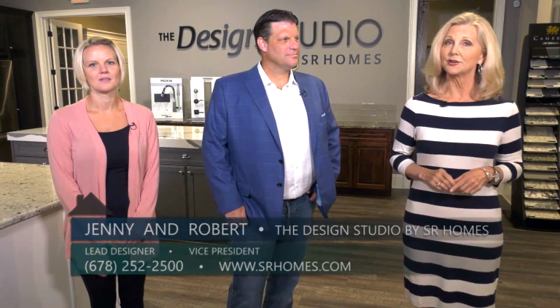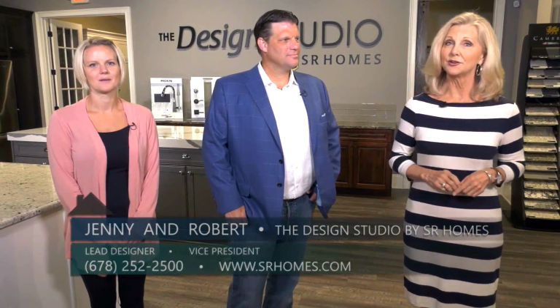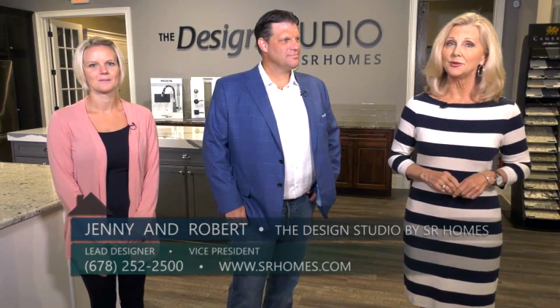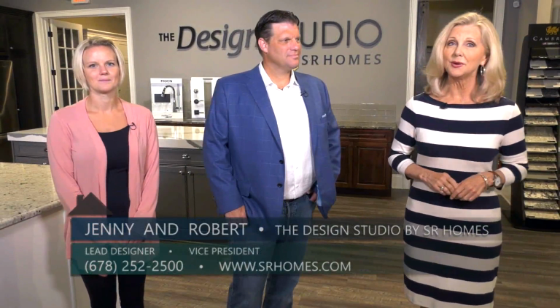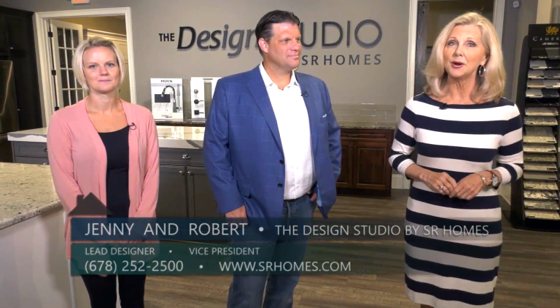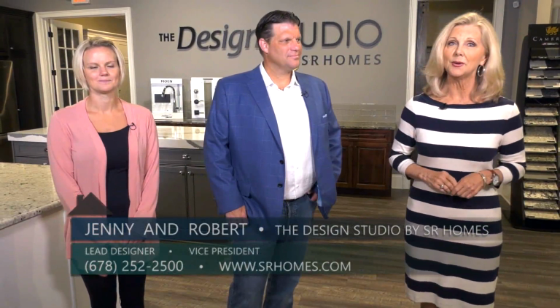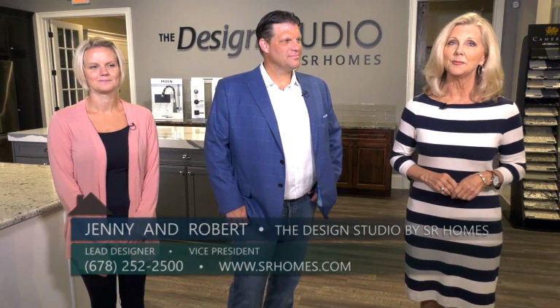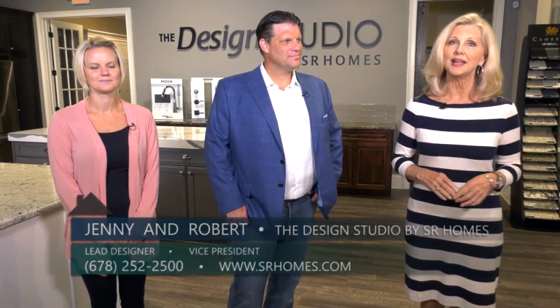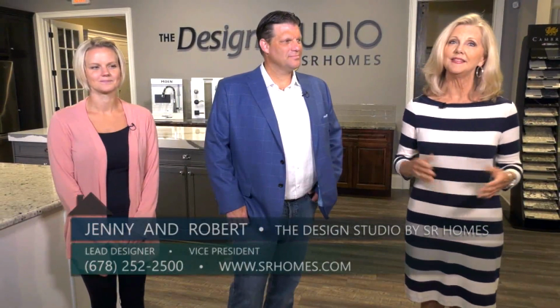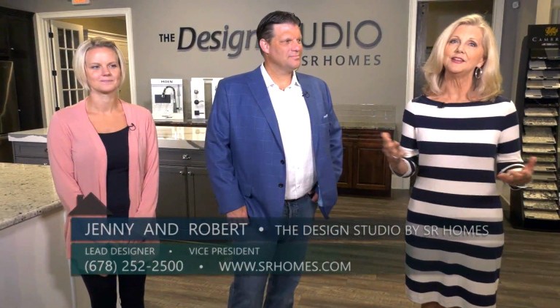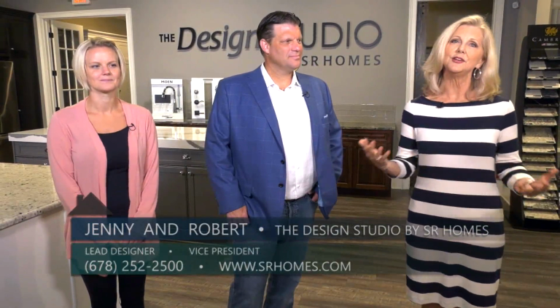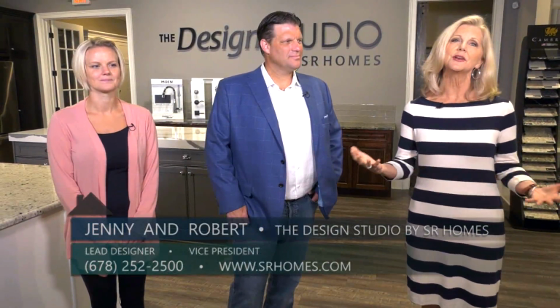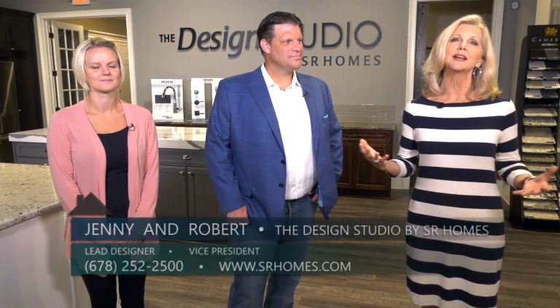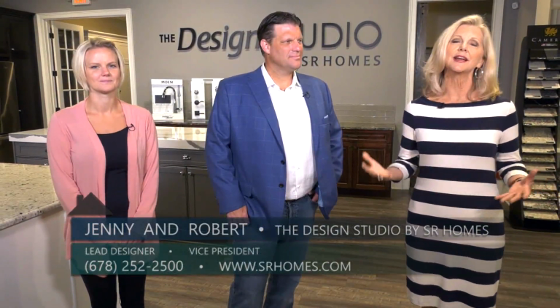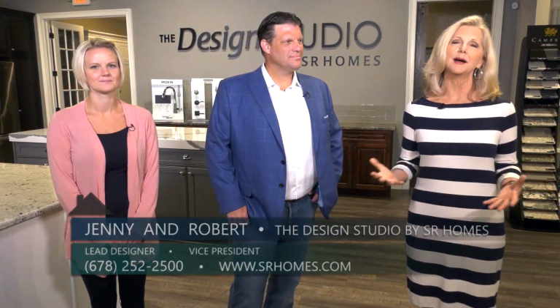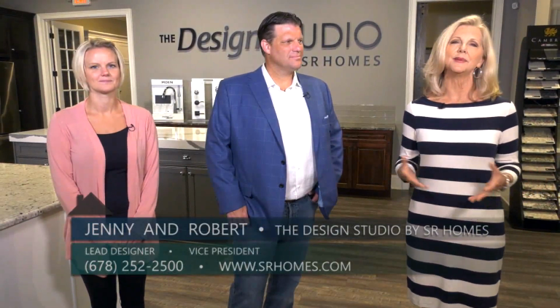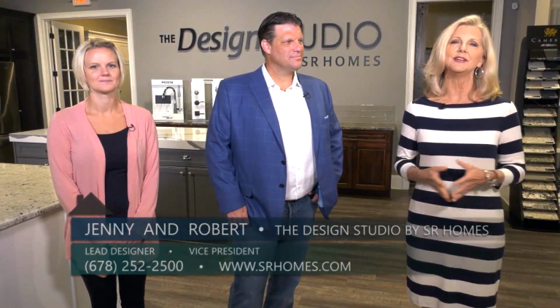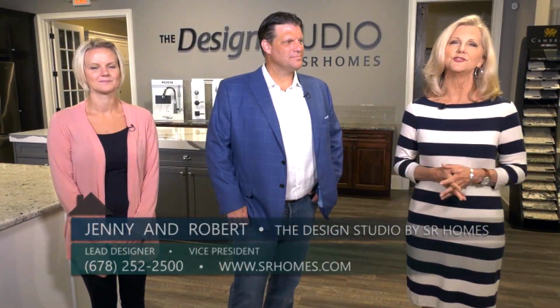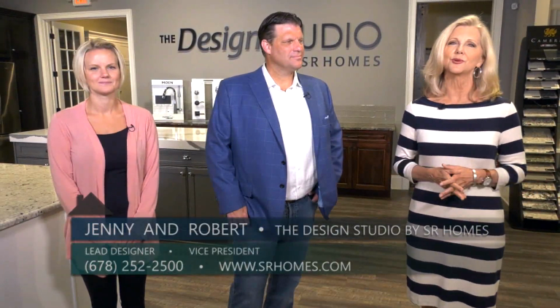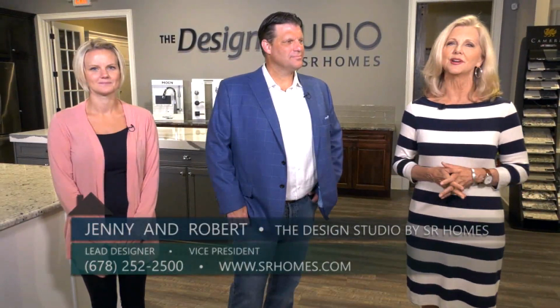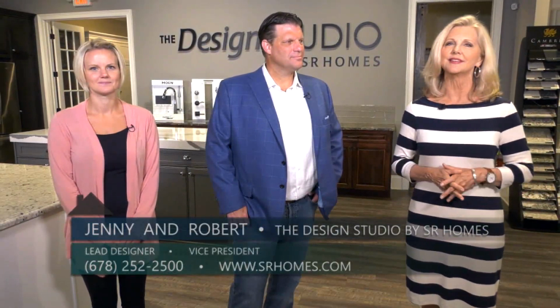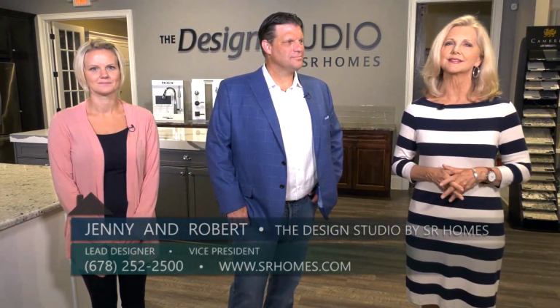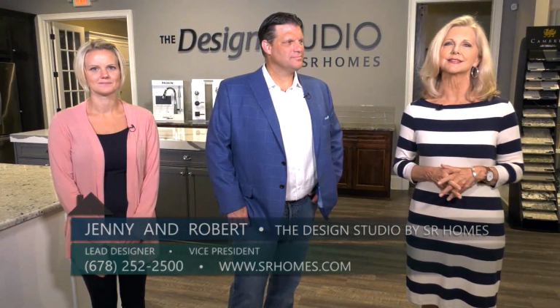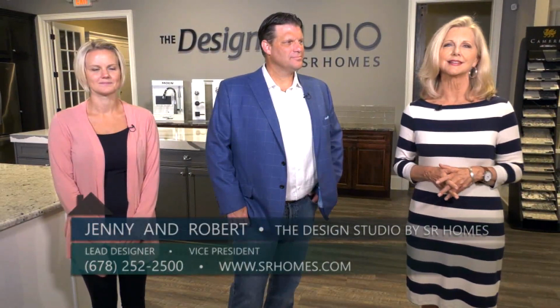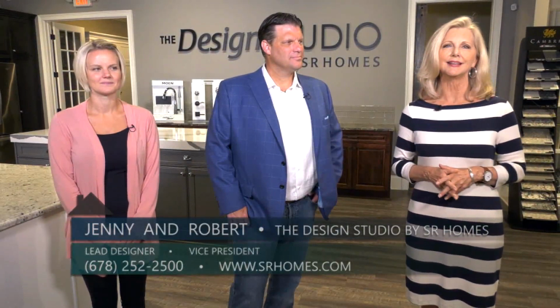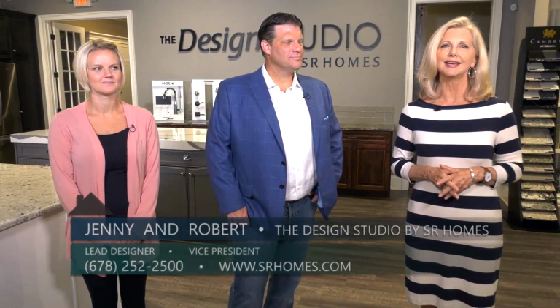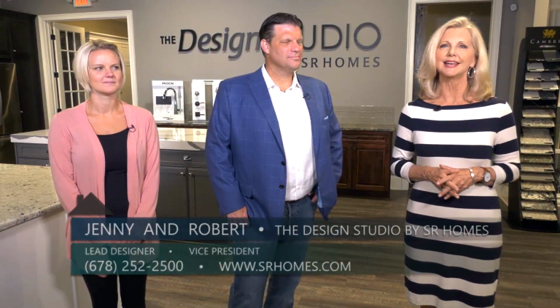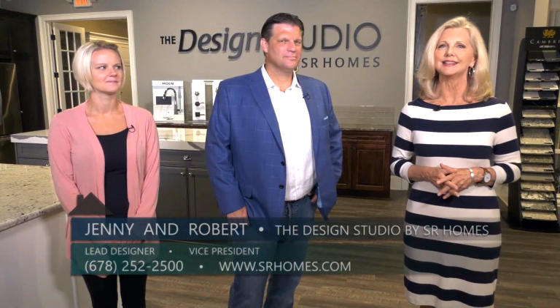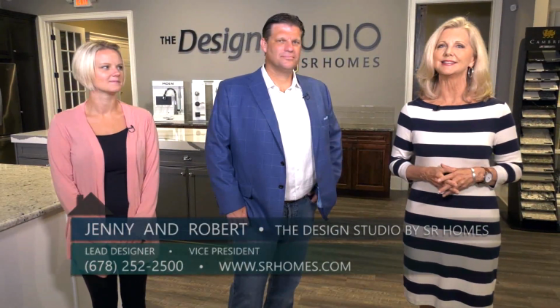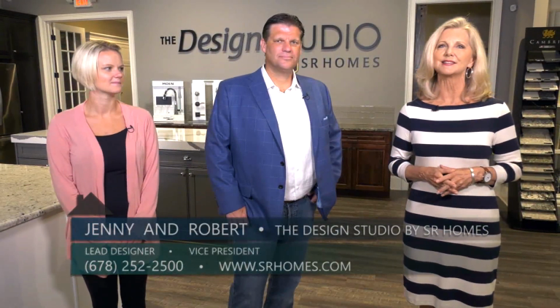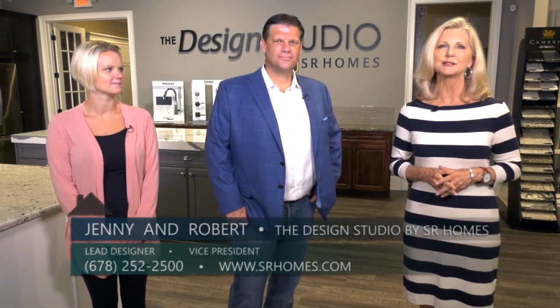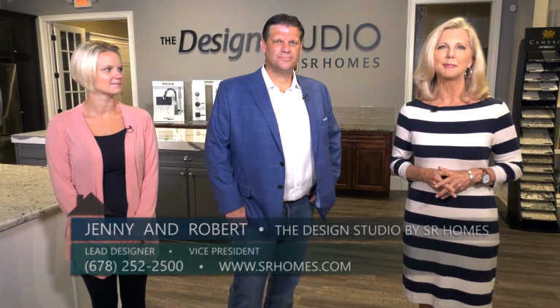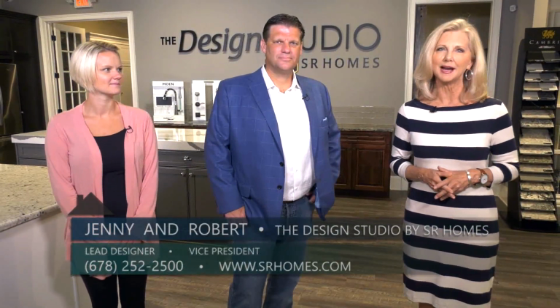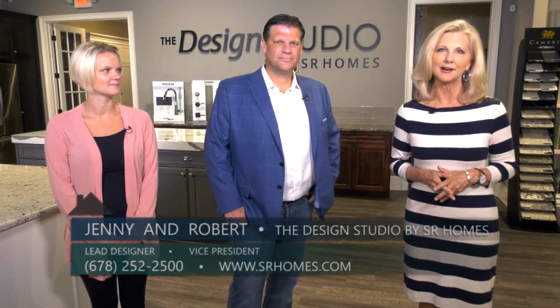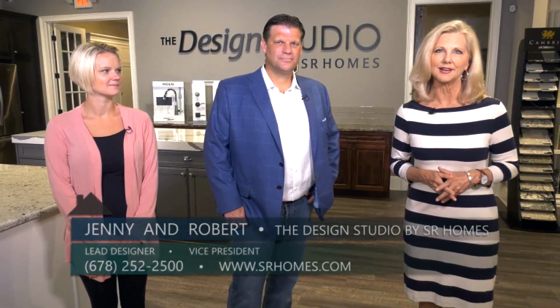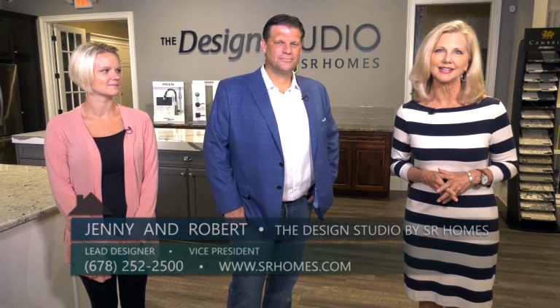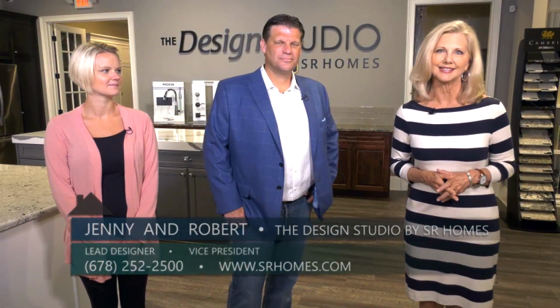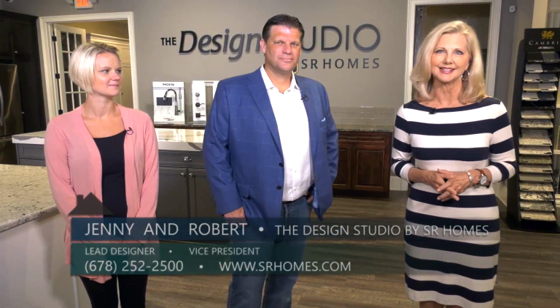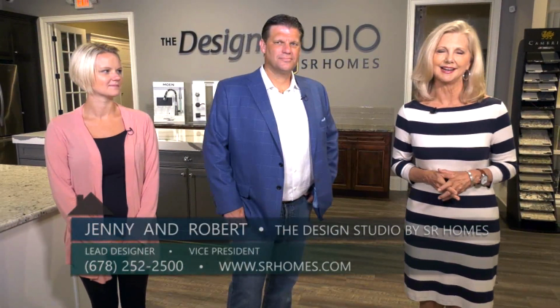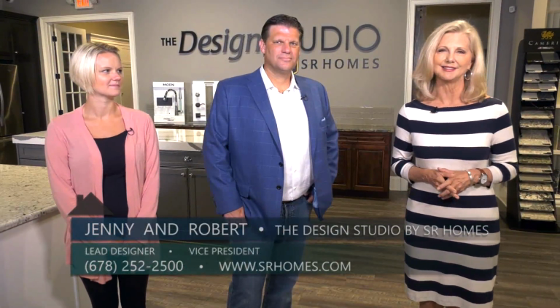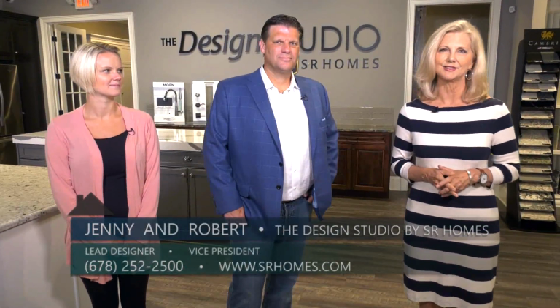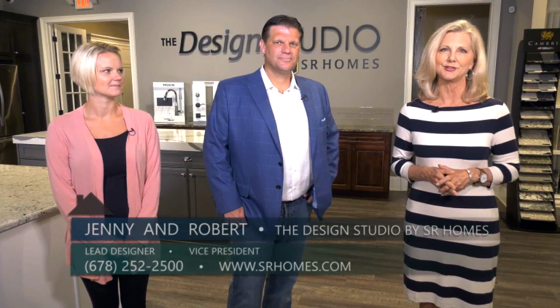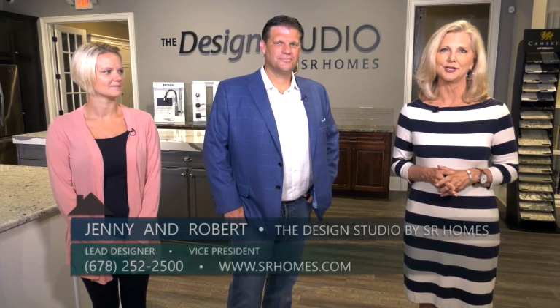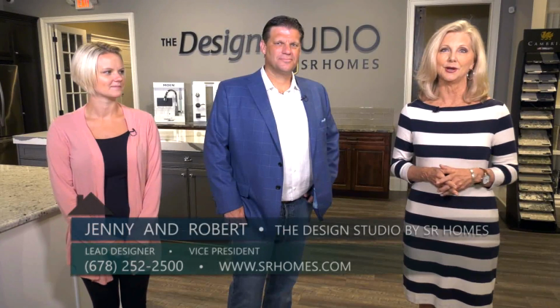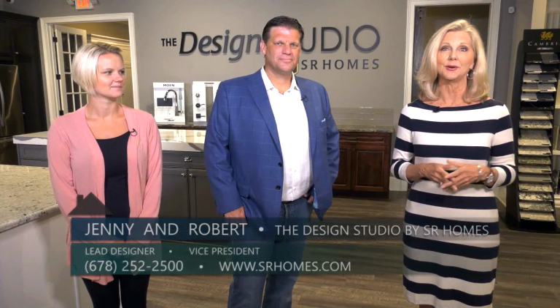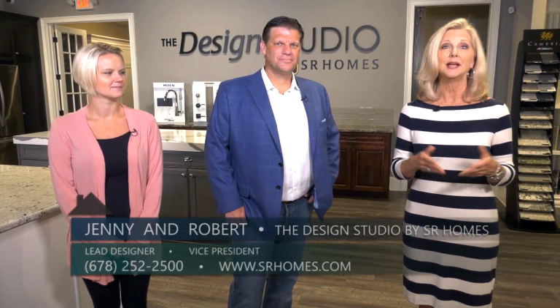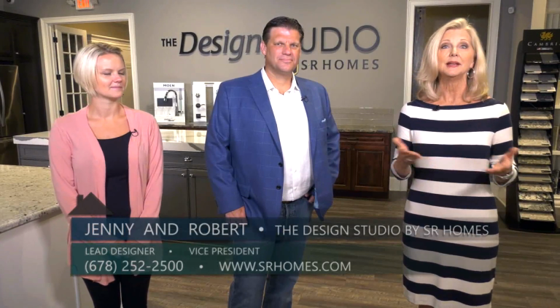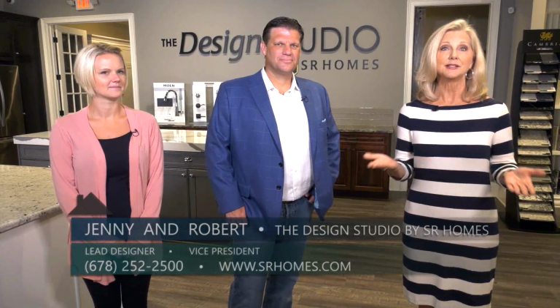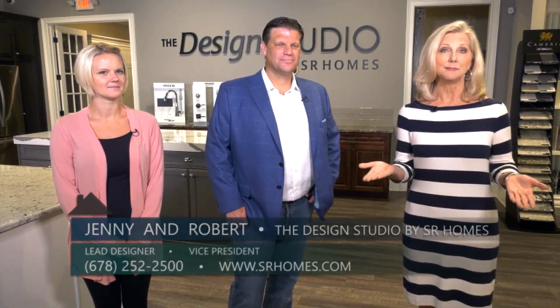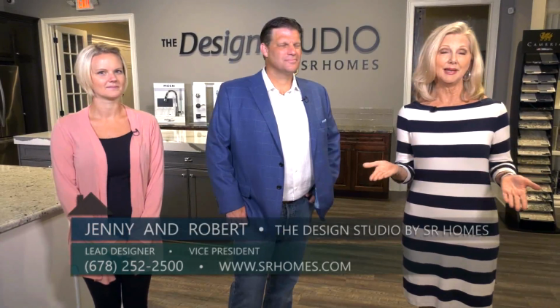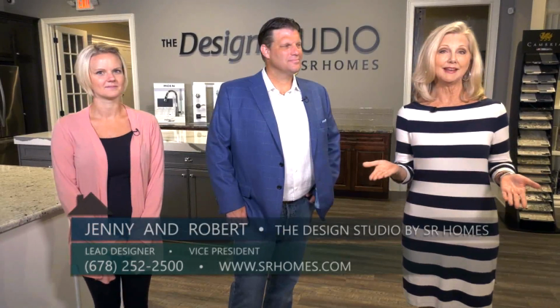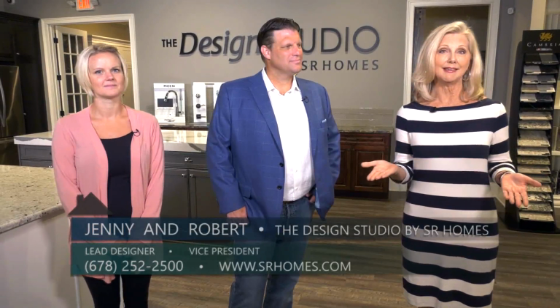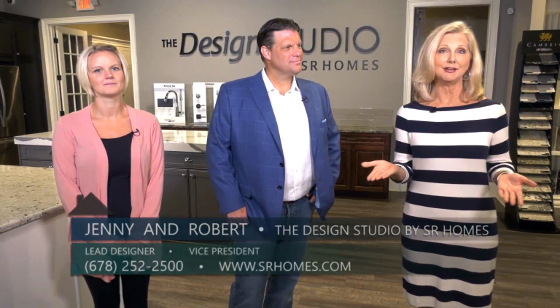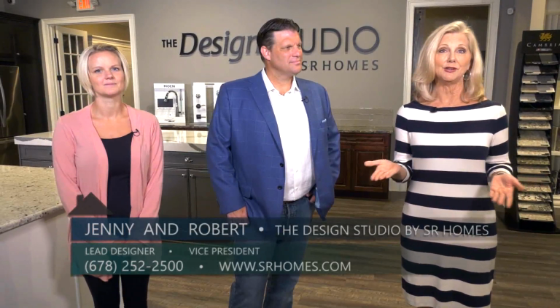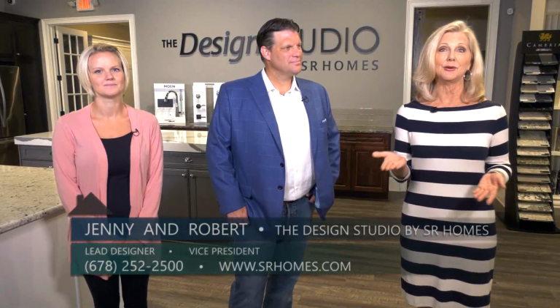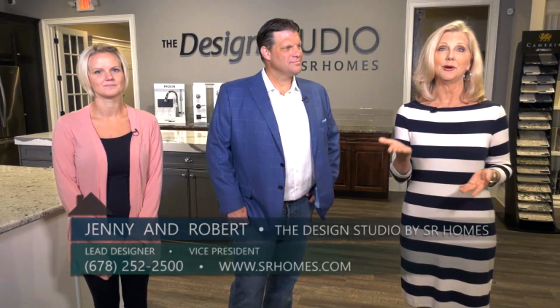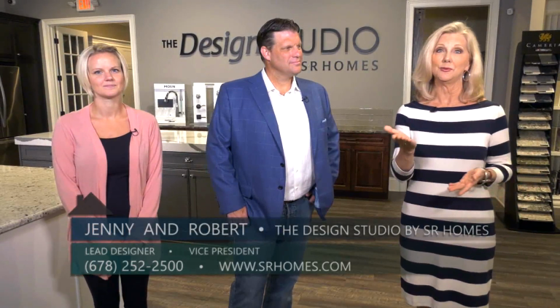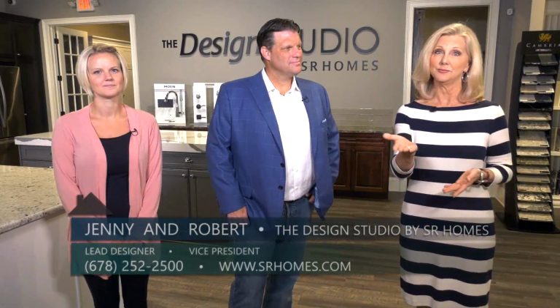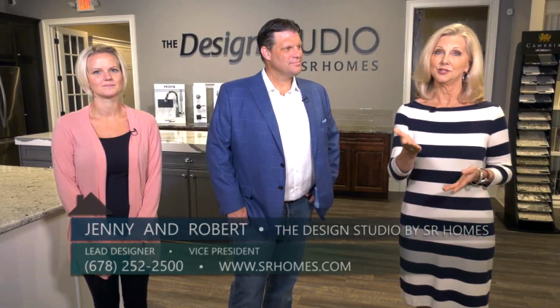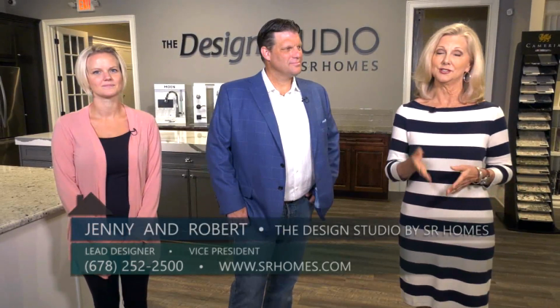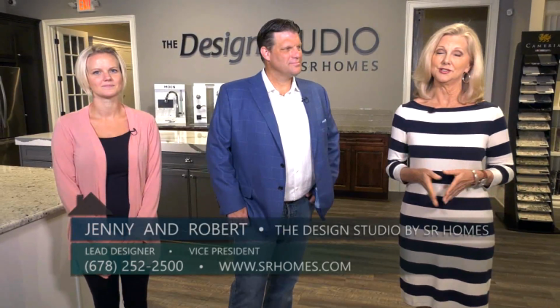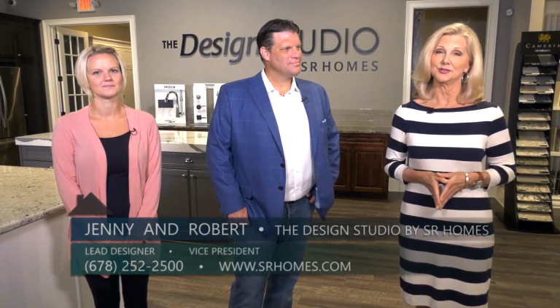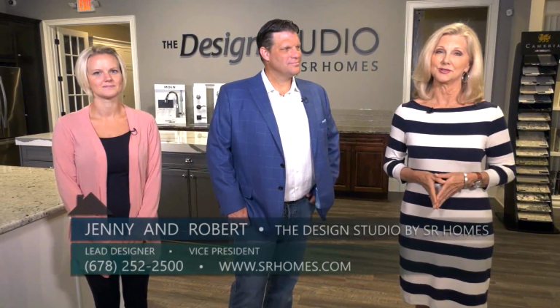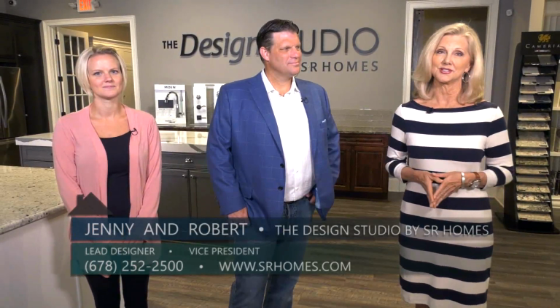Thank you both so much. Visit SR Homes, pick out your community, pick out your new home, and then you can come and enjoy this stunning and inspiring design studio to make that new home just yours.